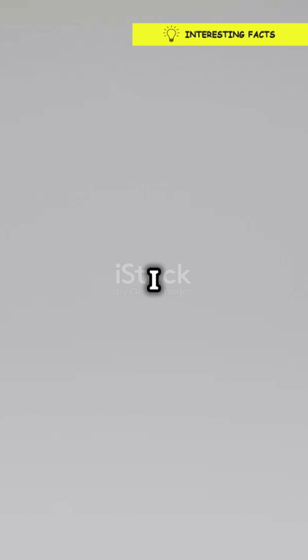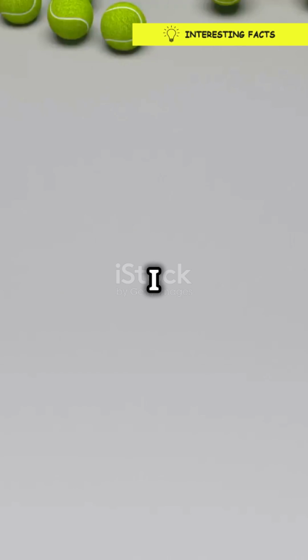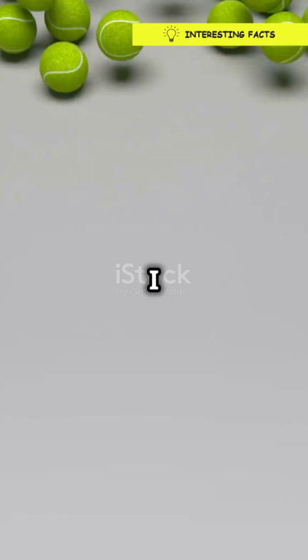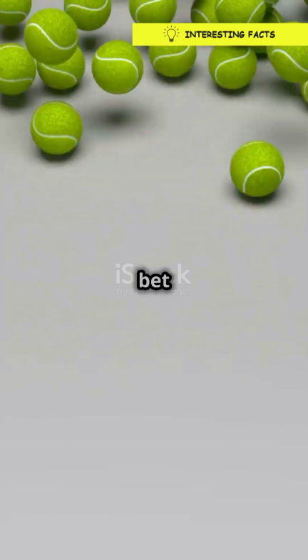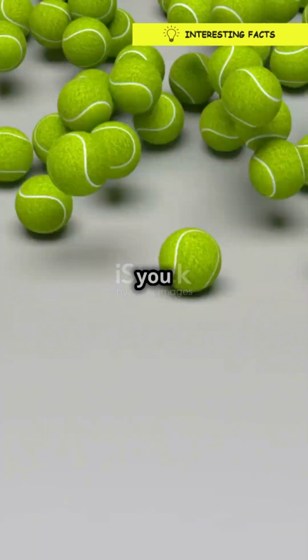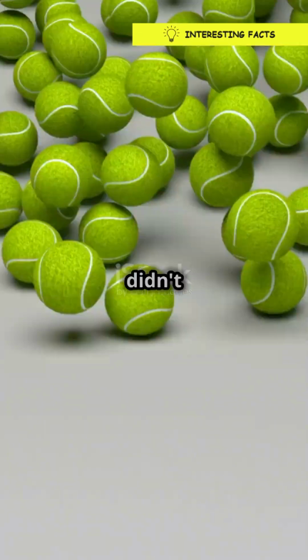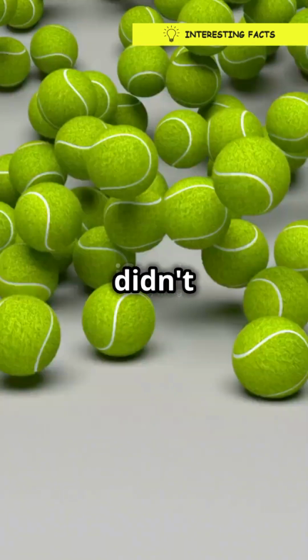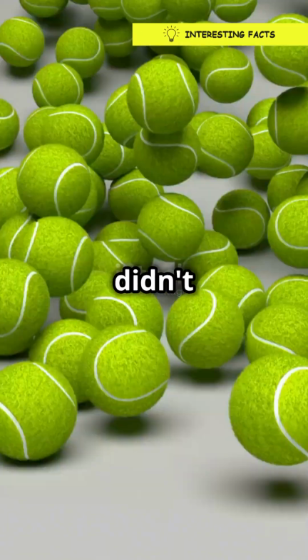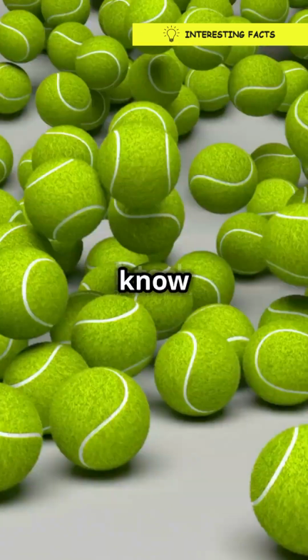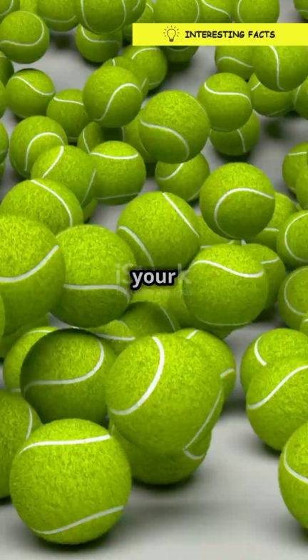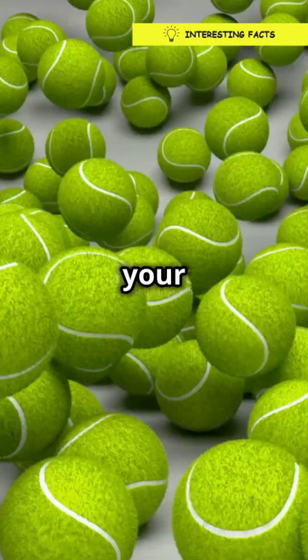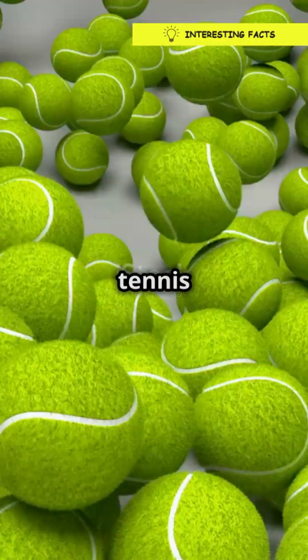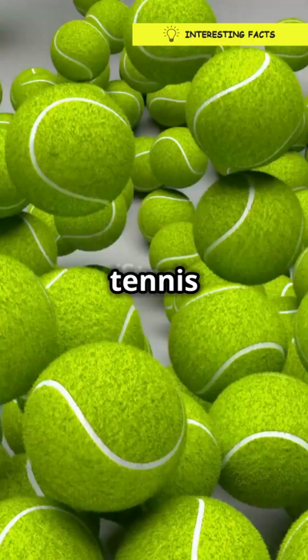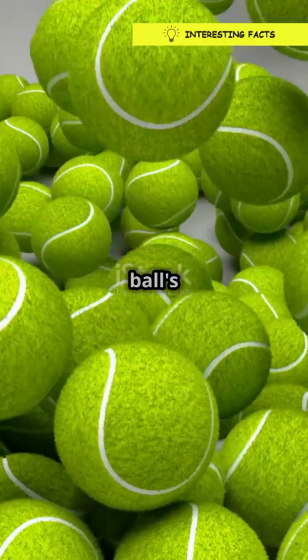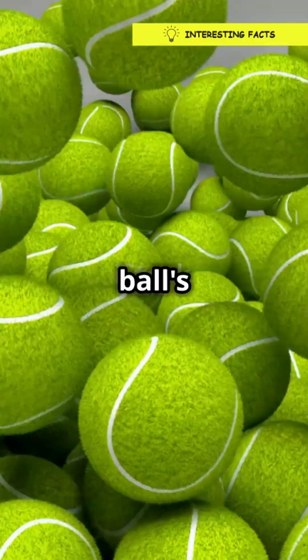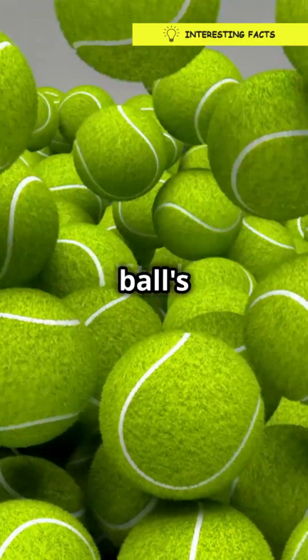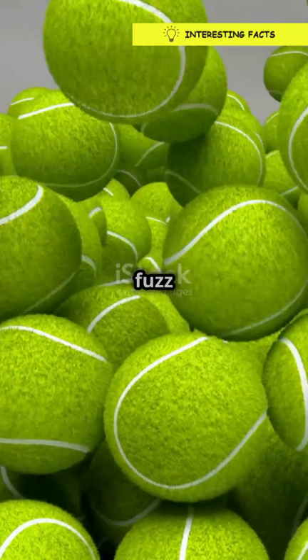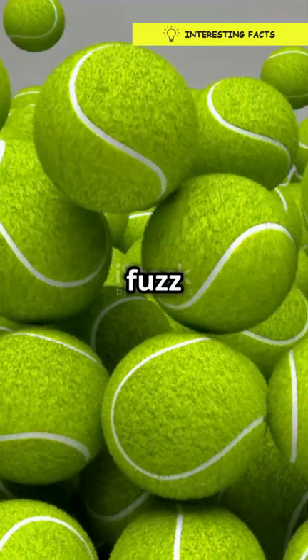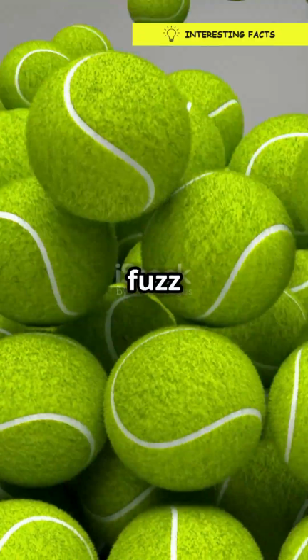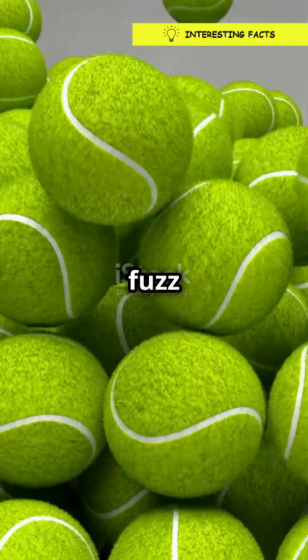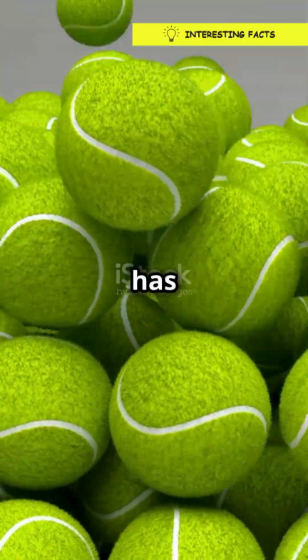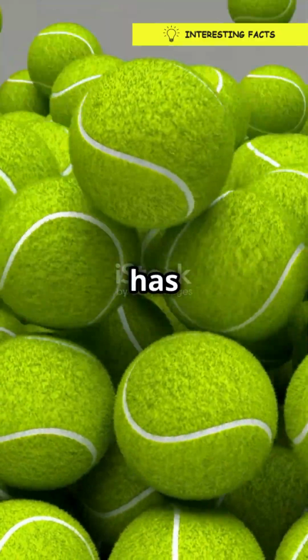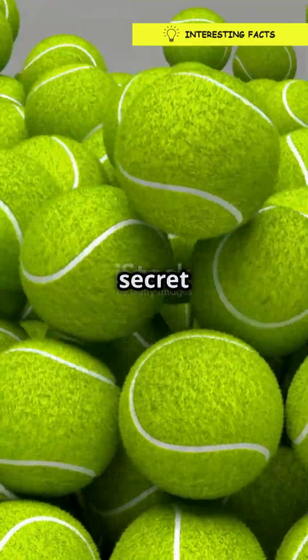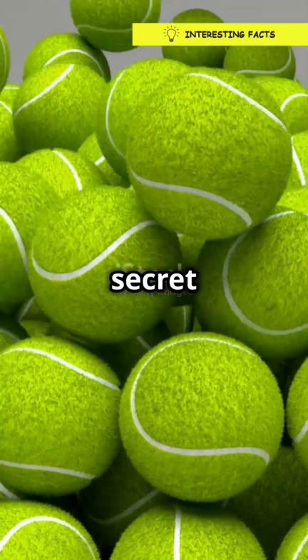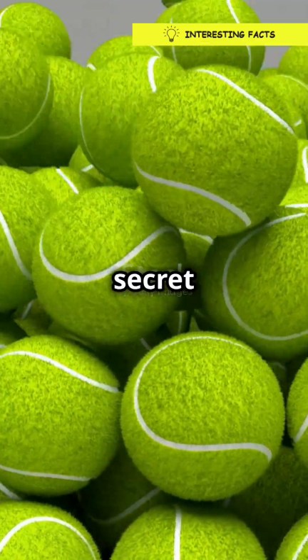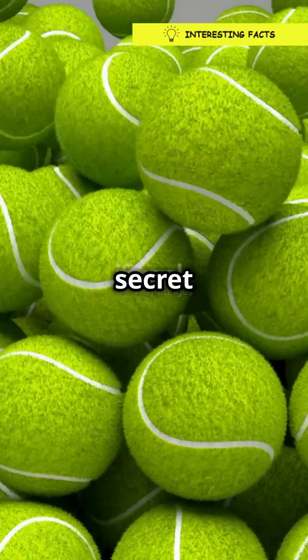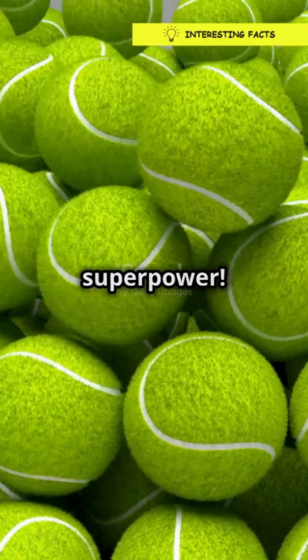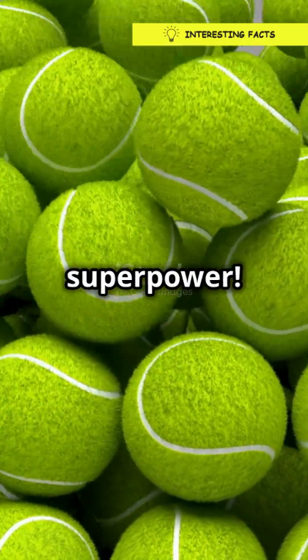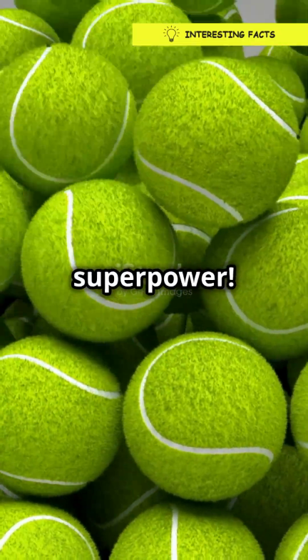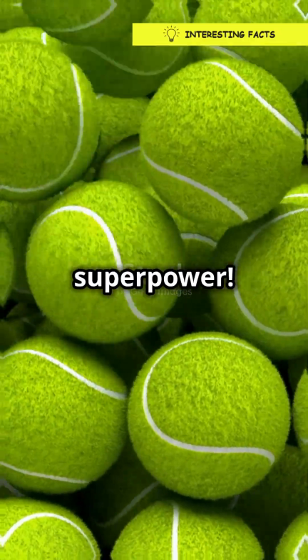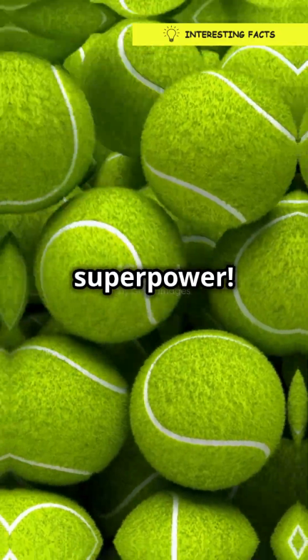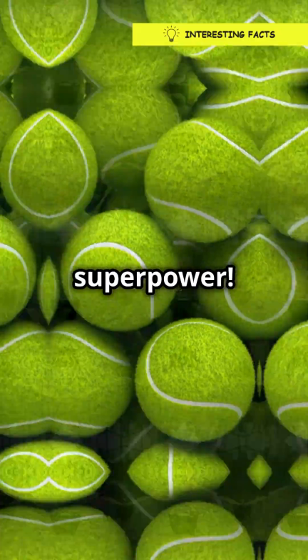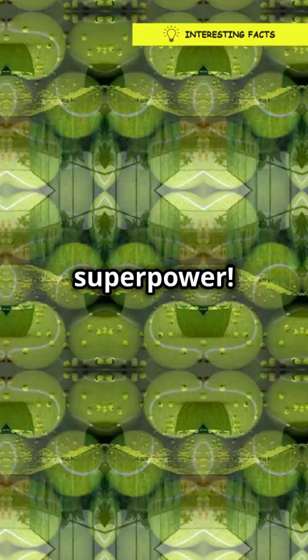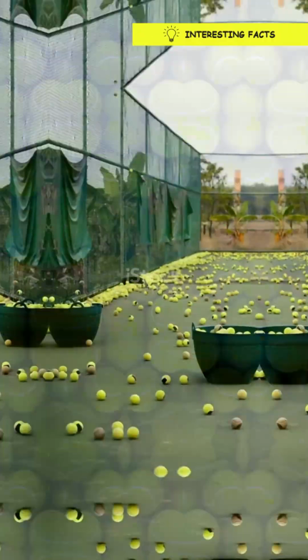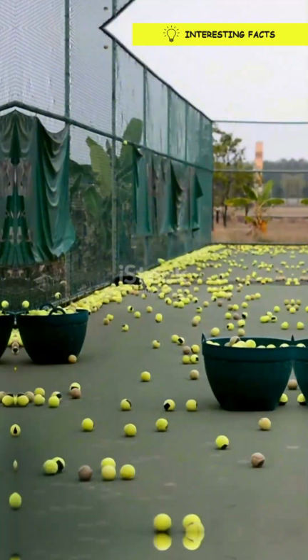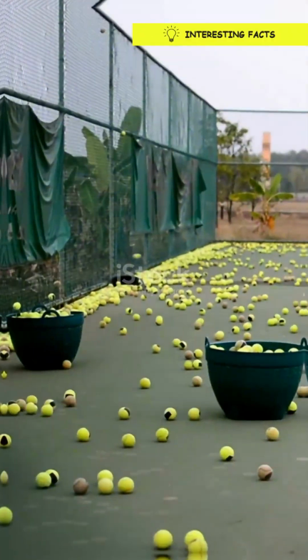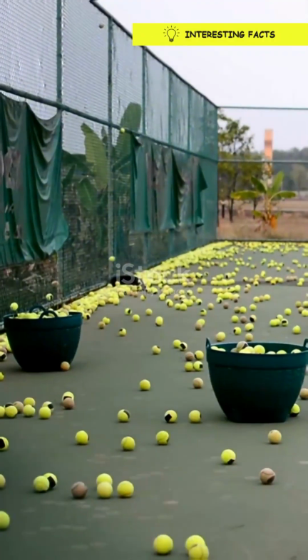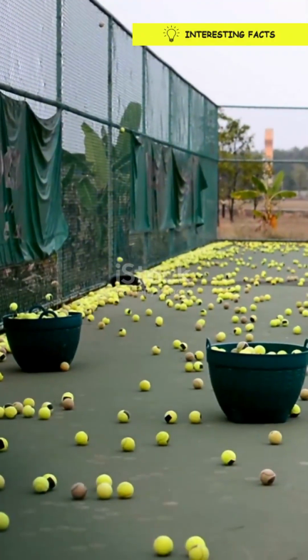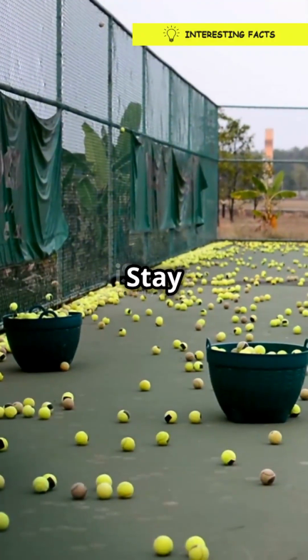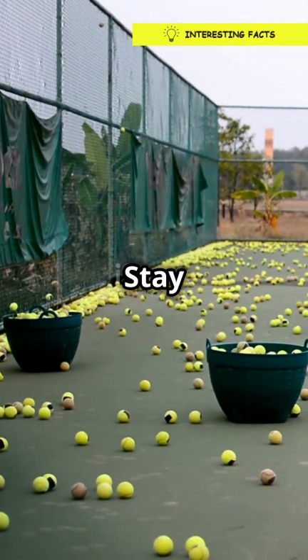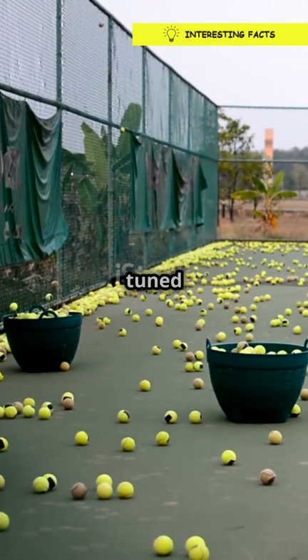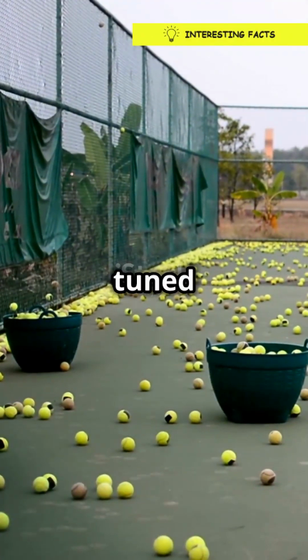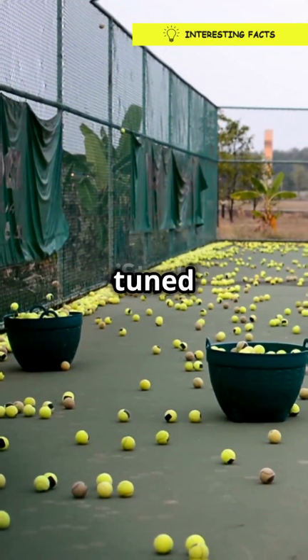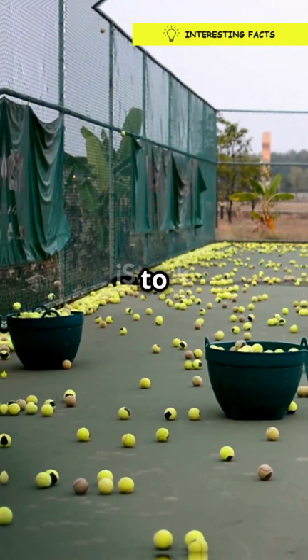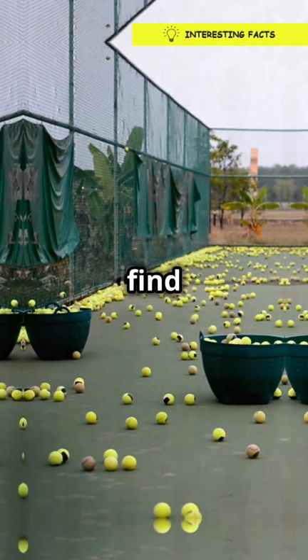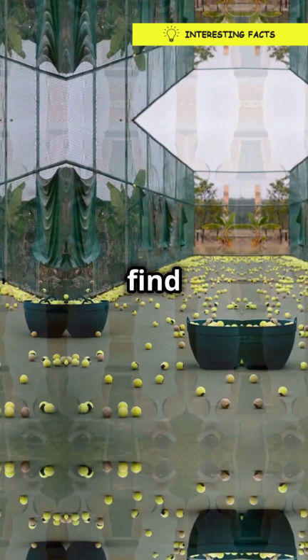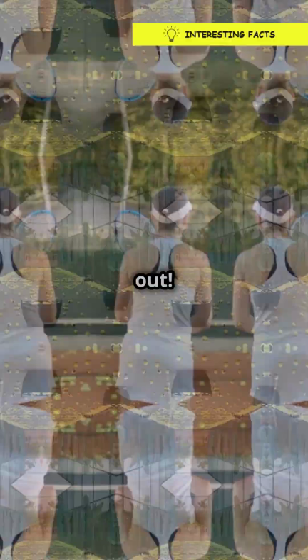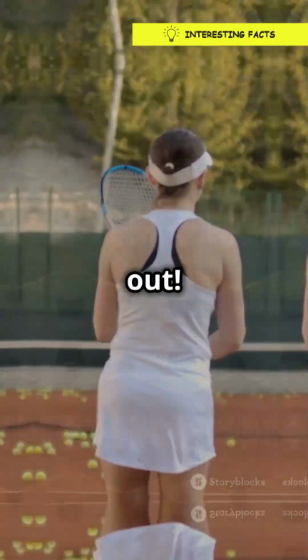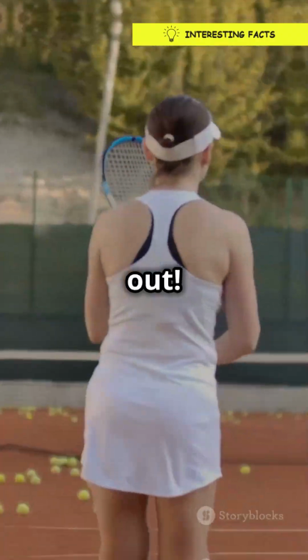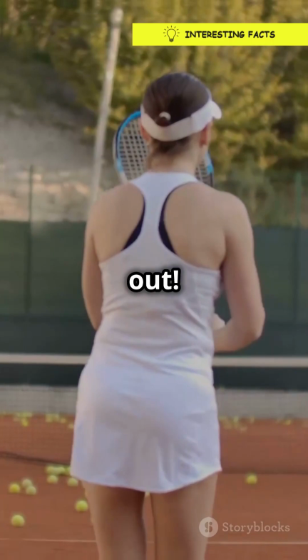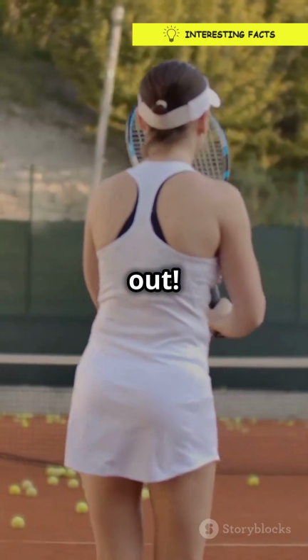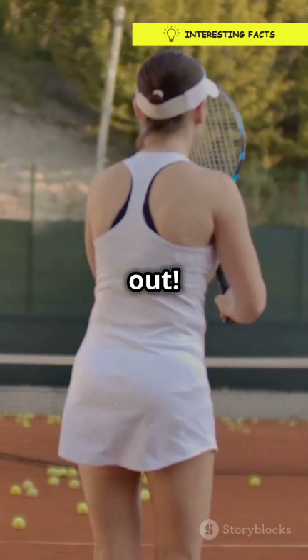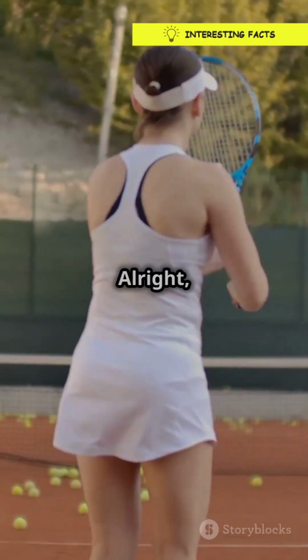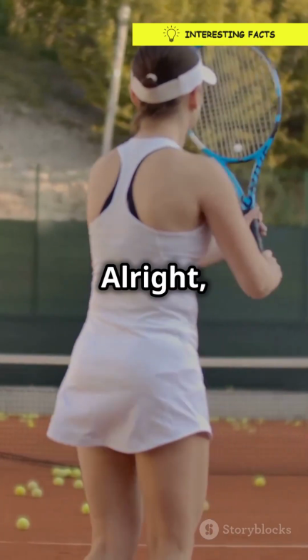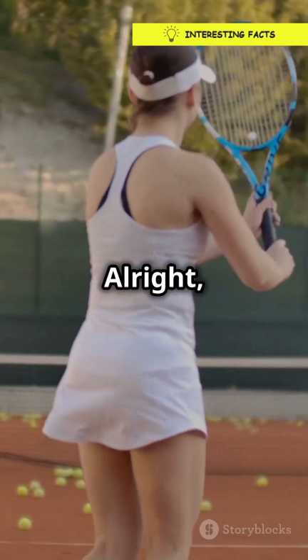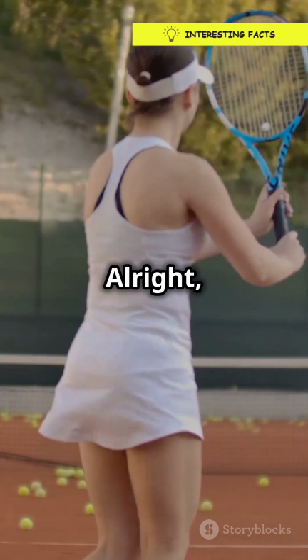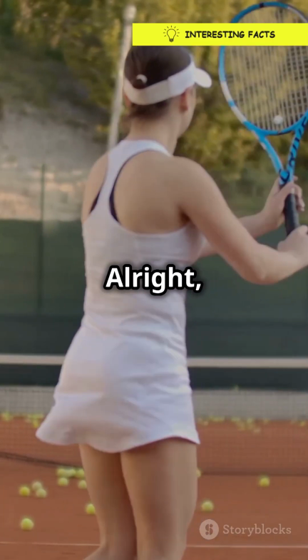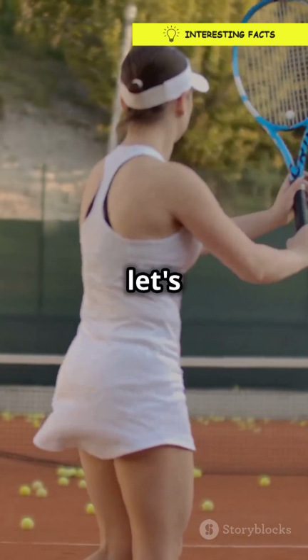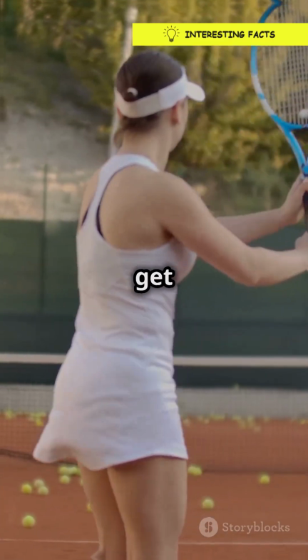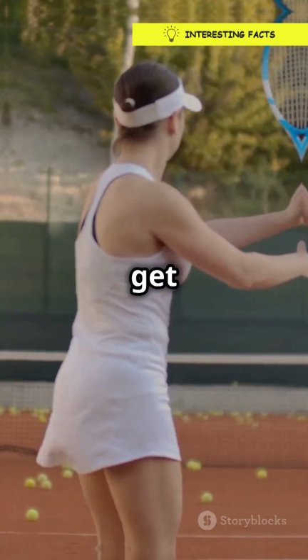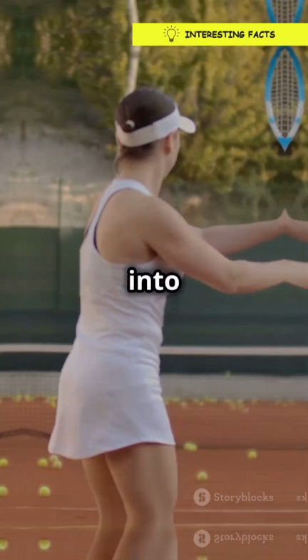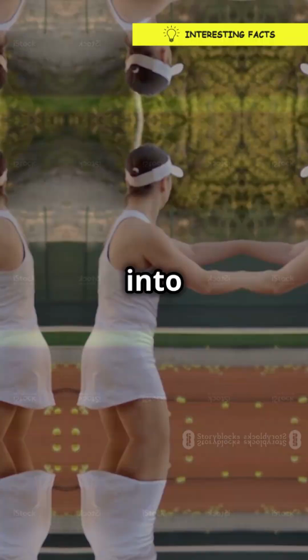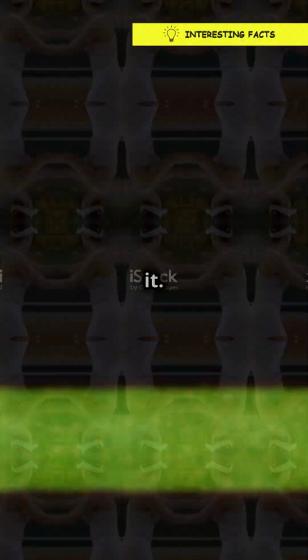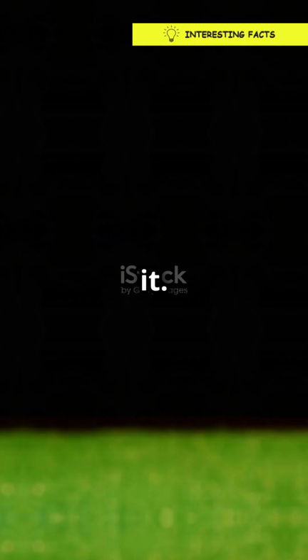I bet you didn't know your tennis ball's fuzz has a secret superpower. Stay tuned to find out. Alright, let's get into it.